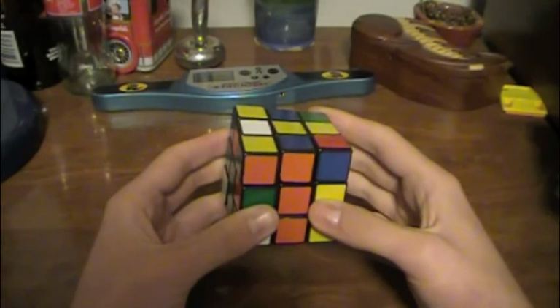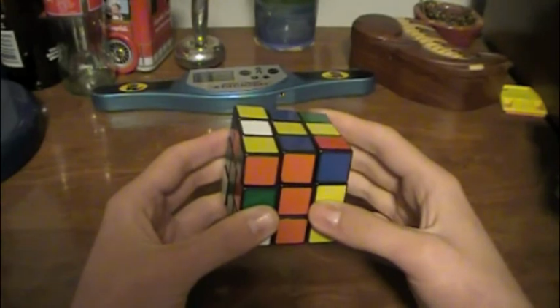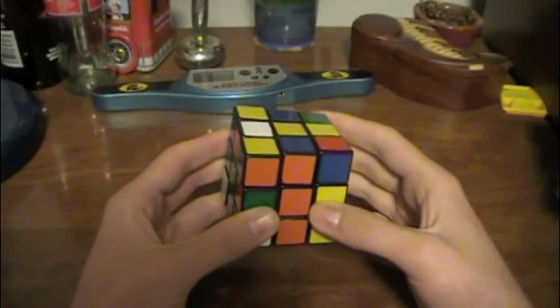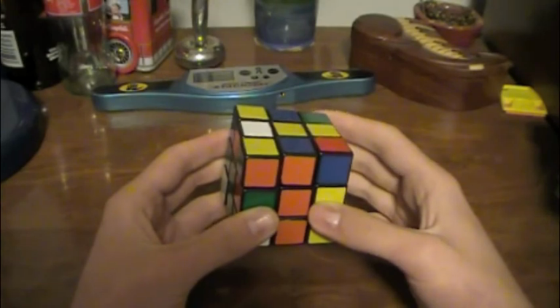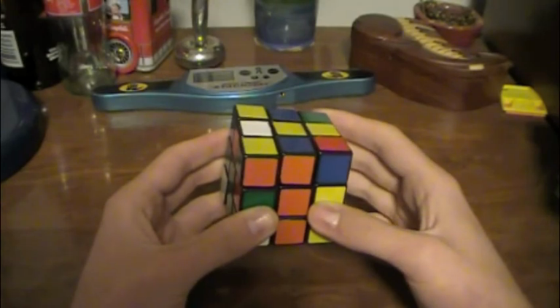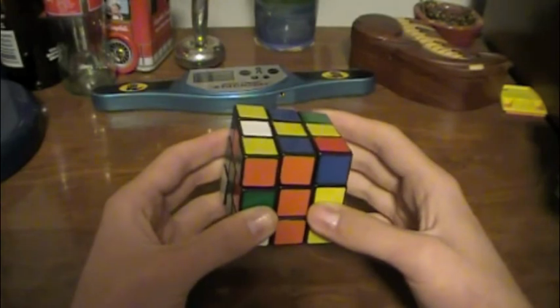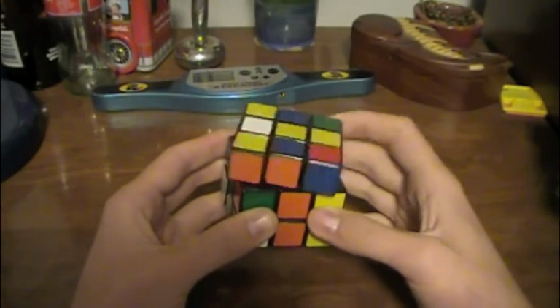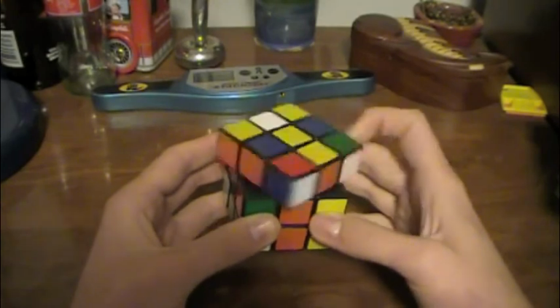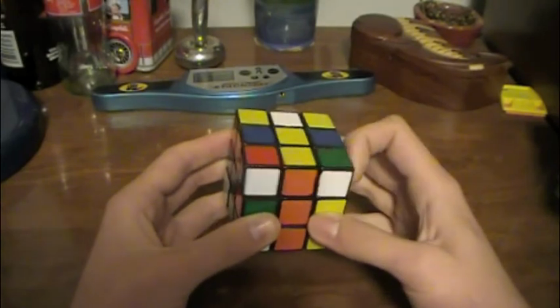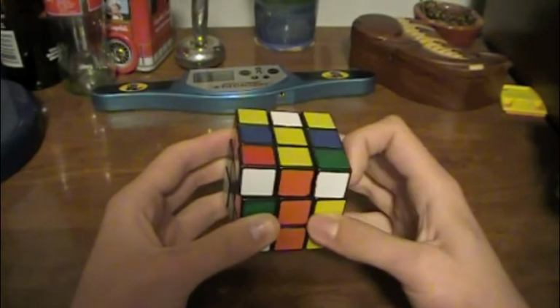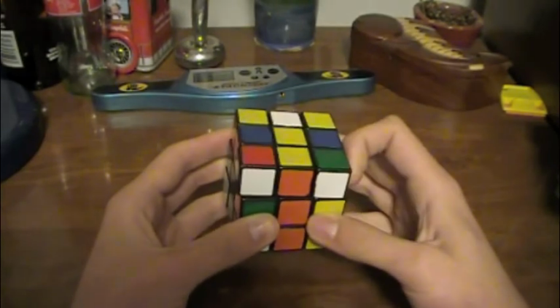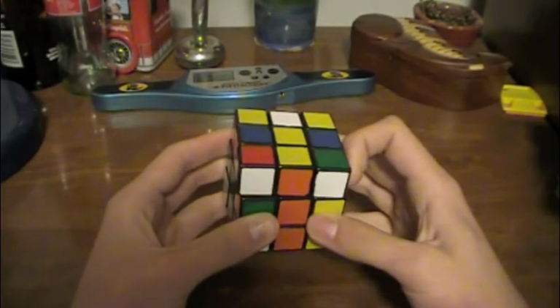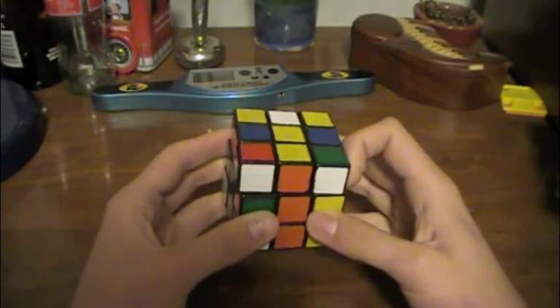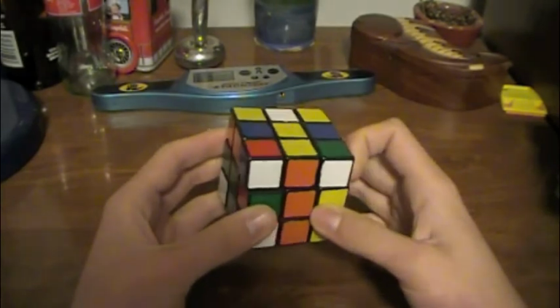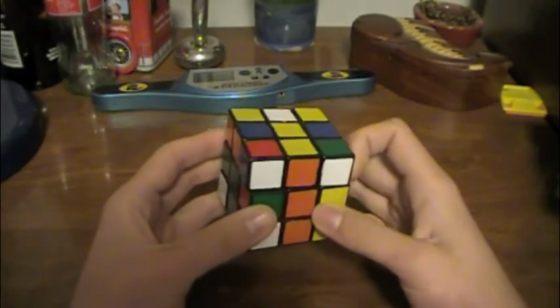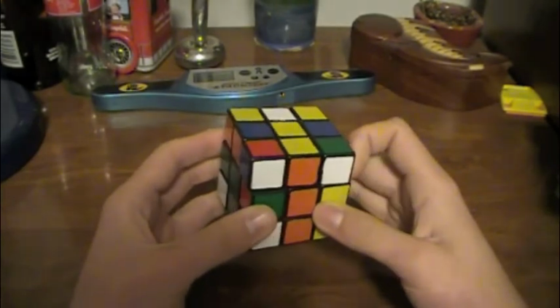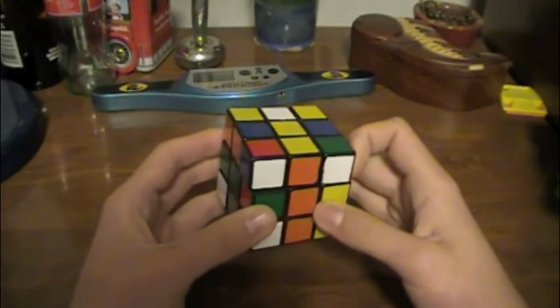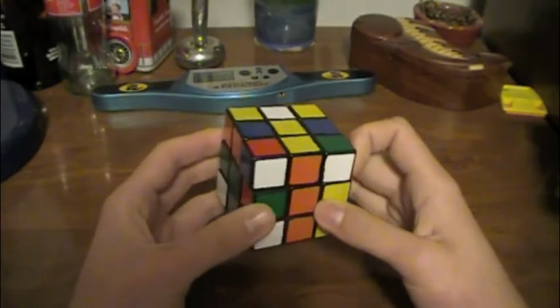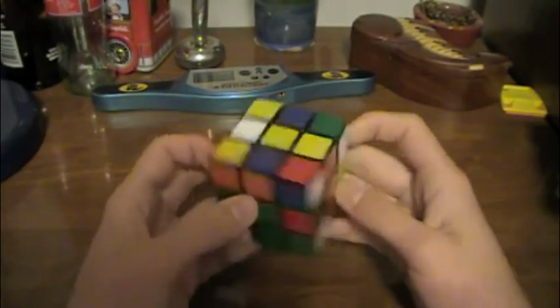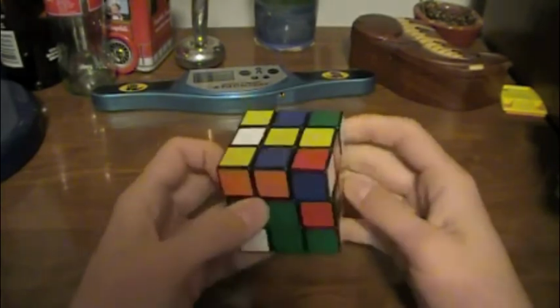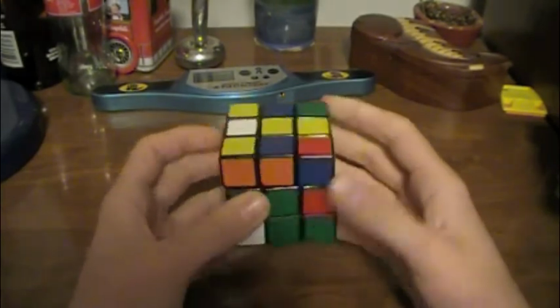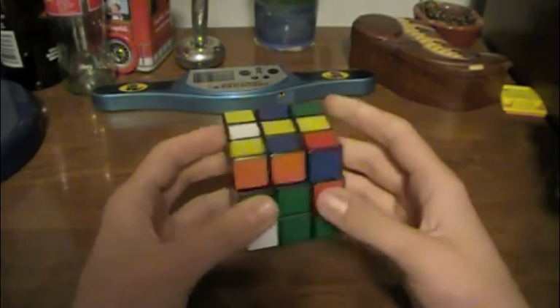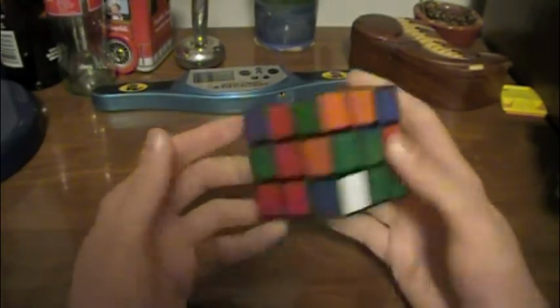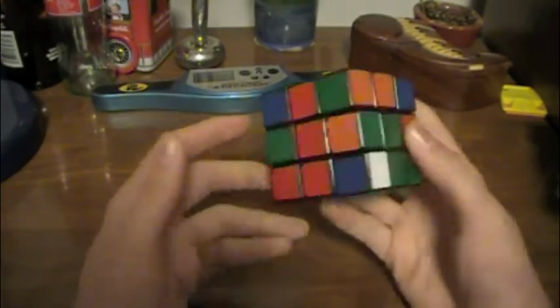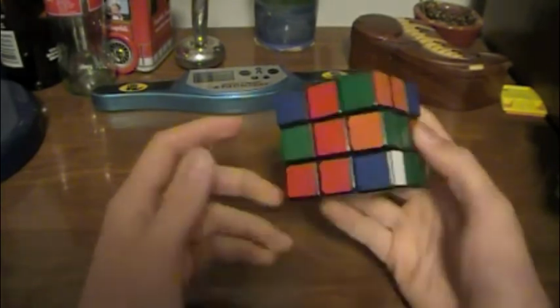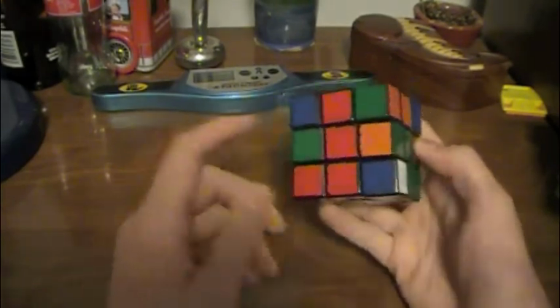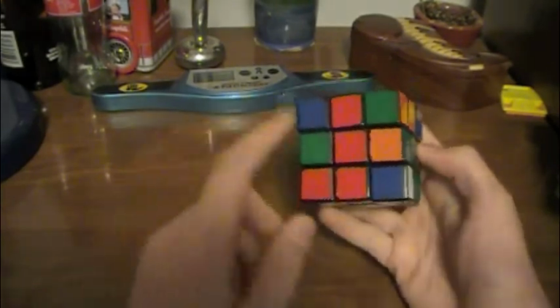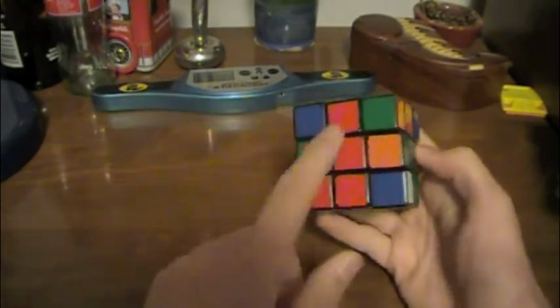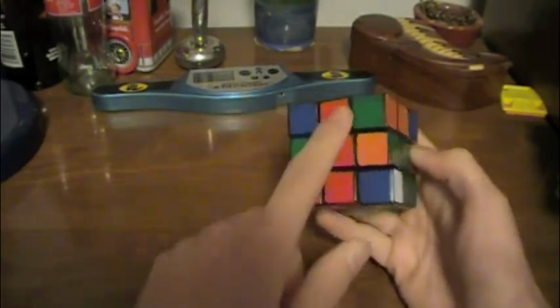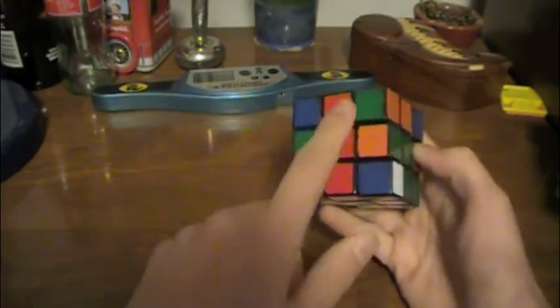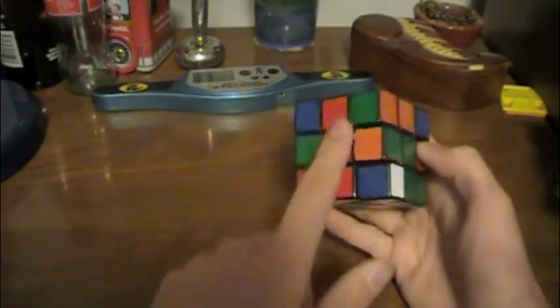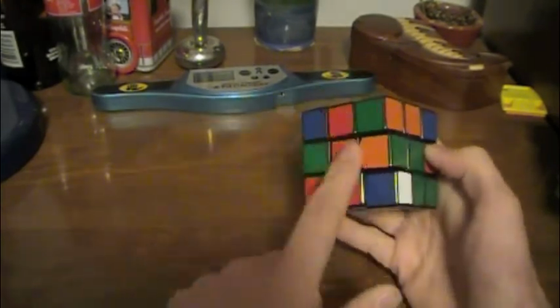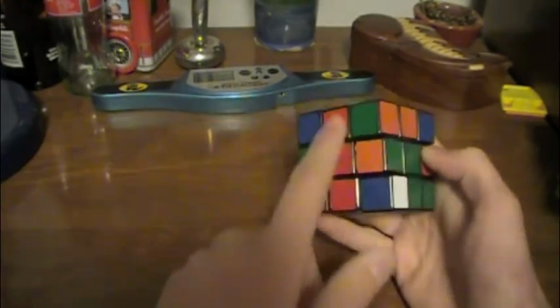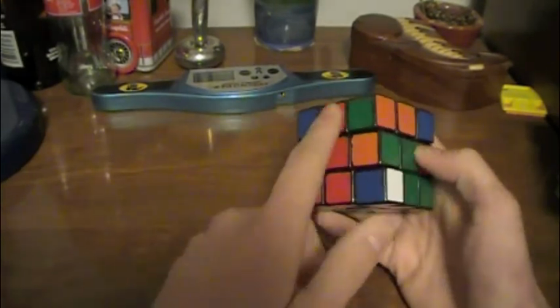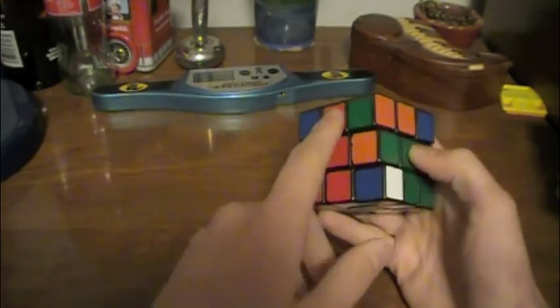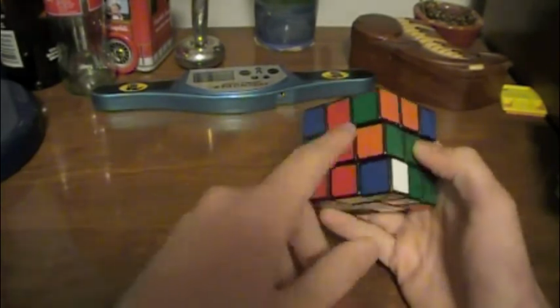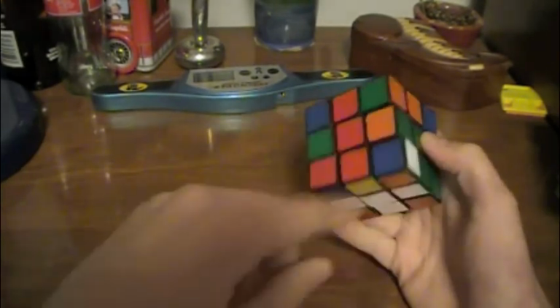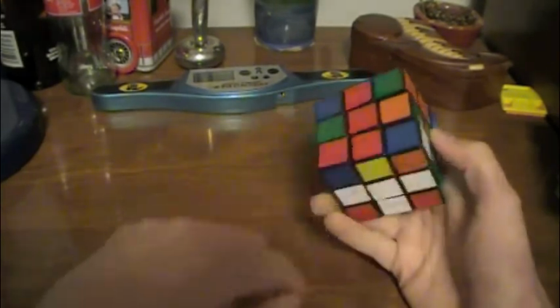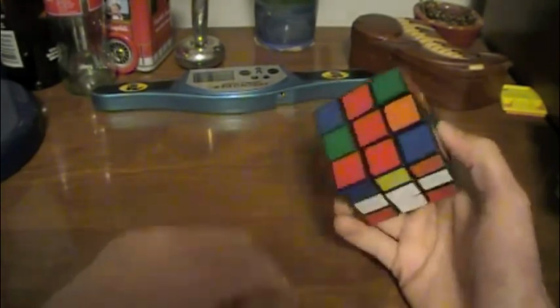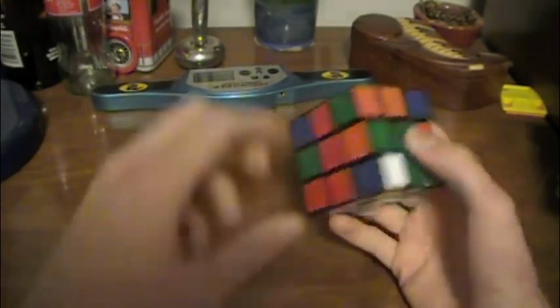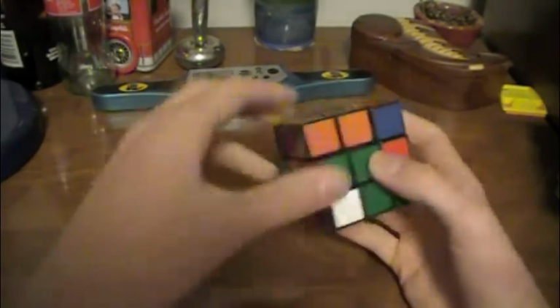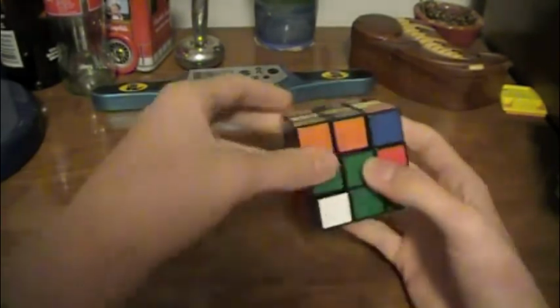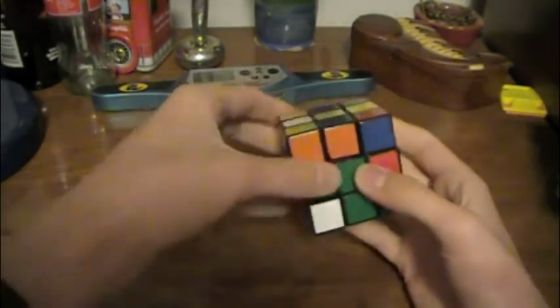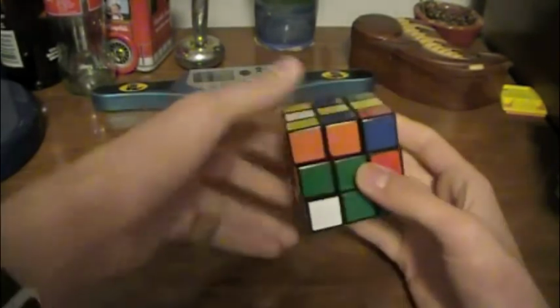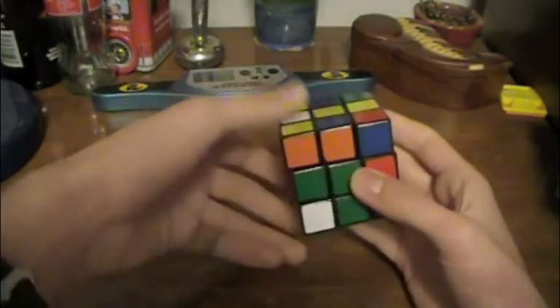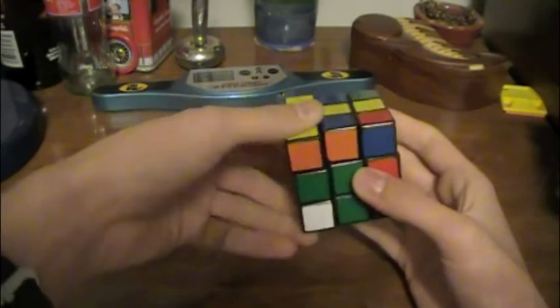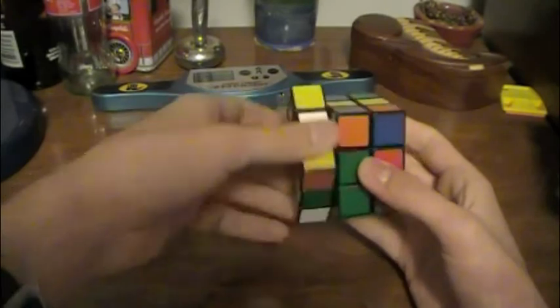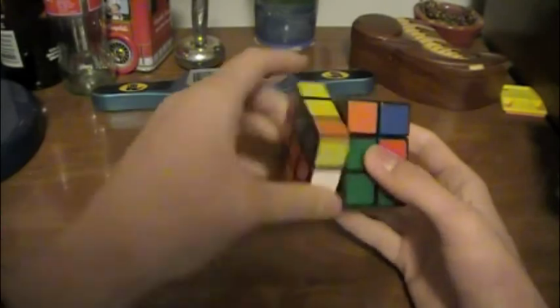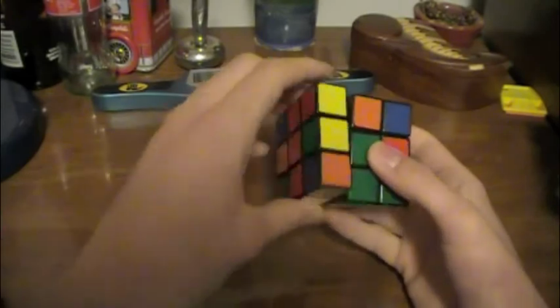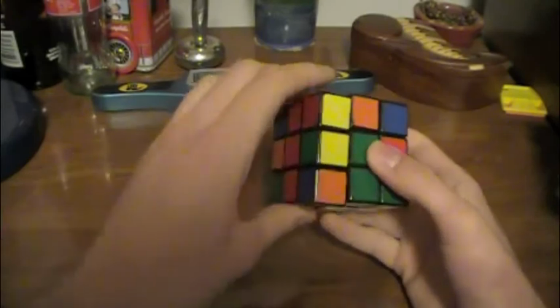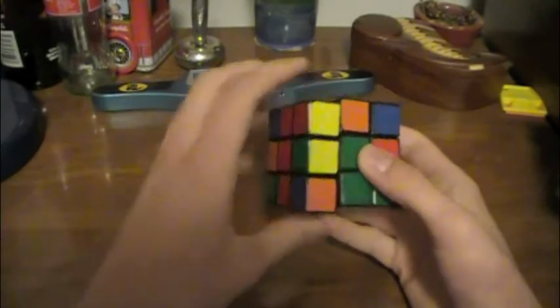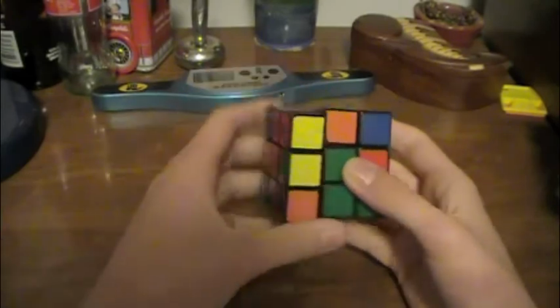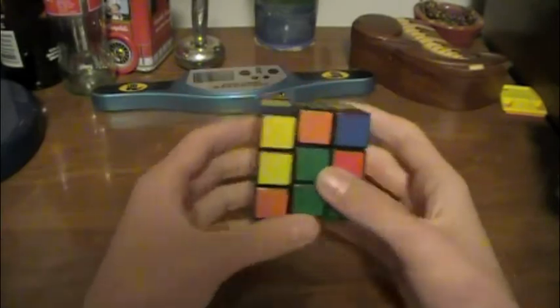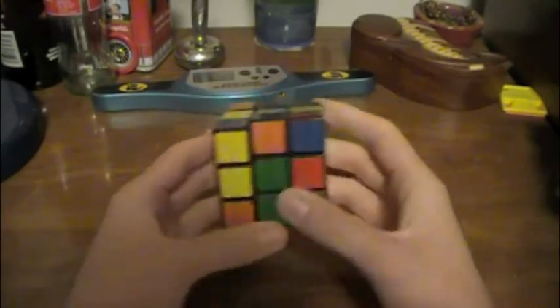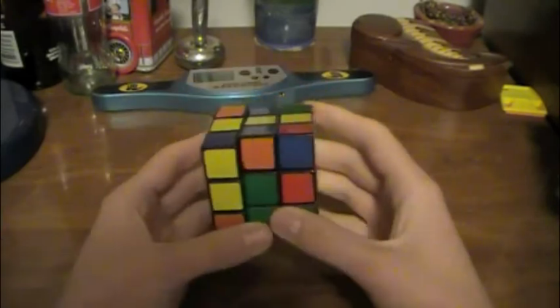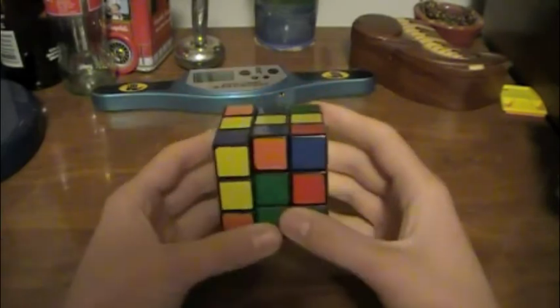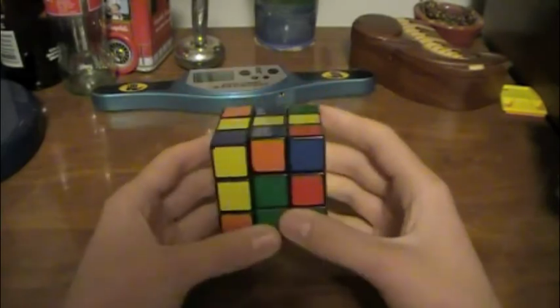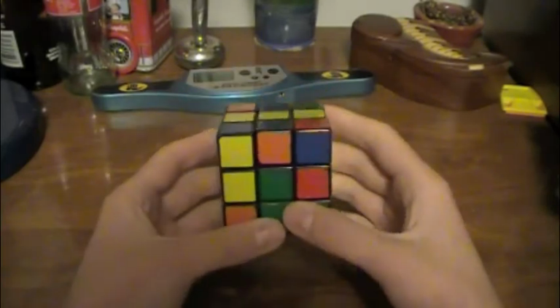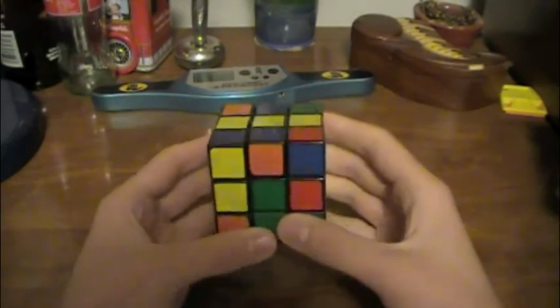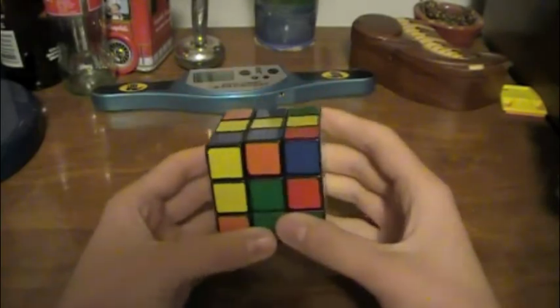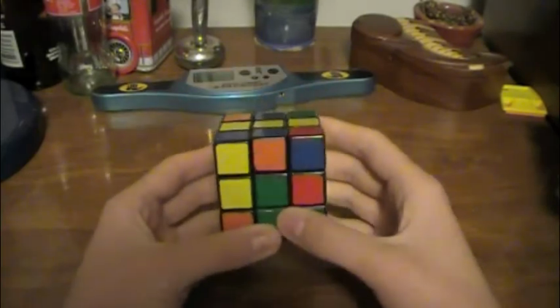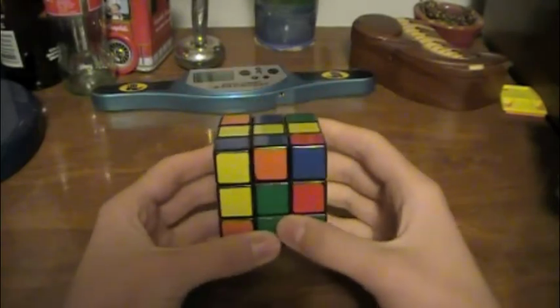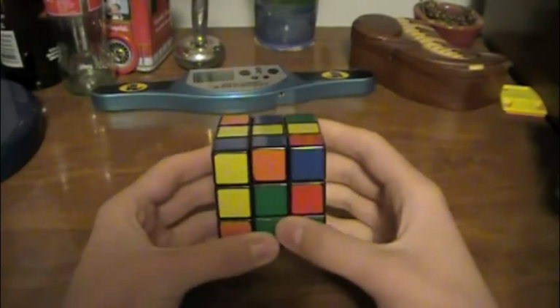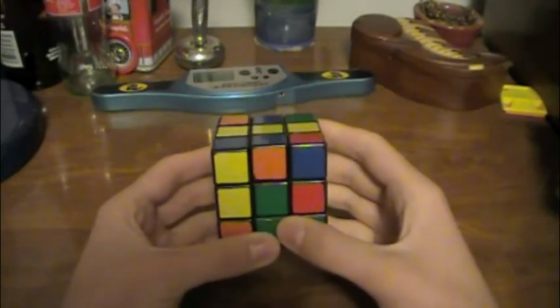Do one more U-turn, and this piece is matched up — move it in place, and there's your cross.